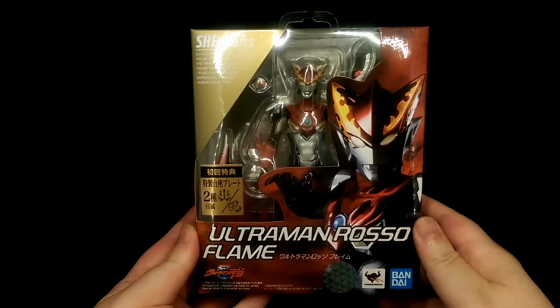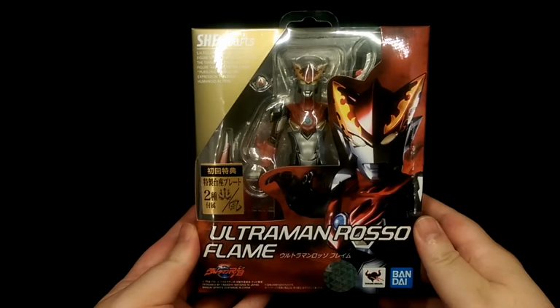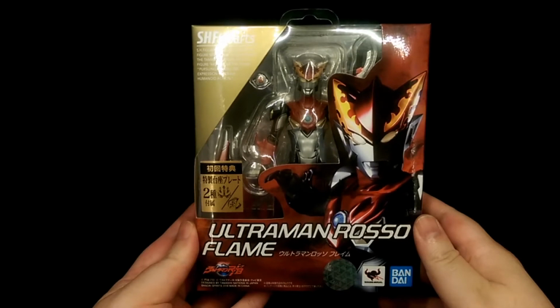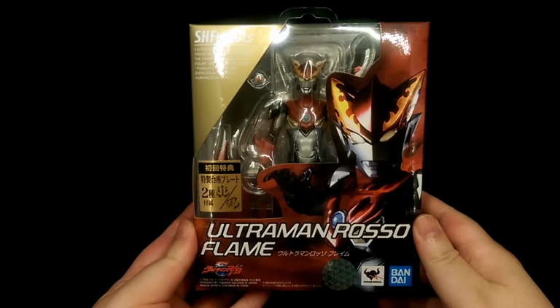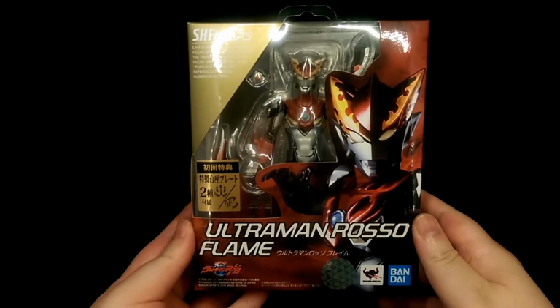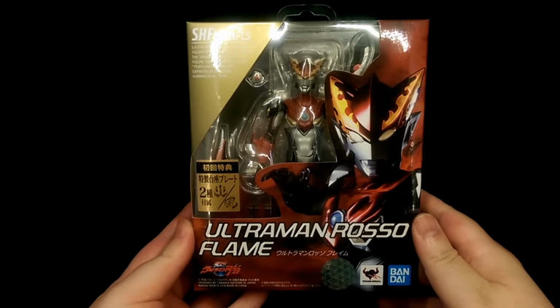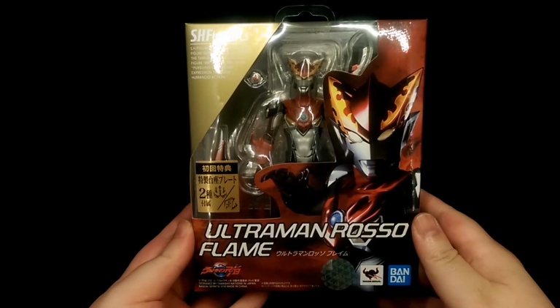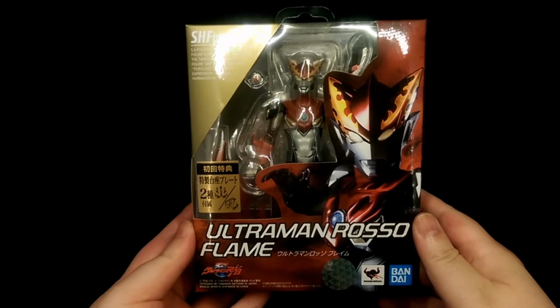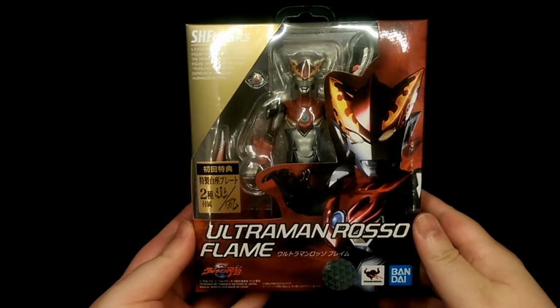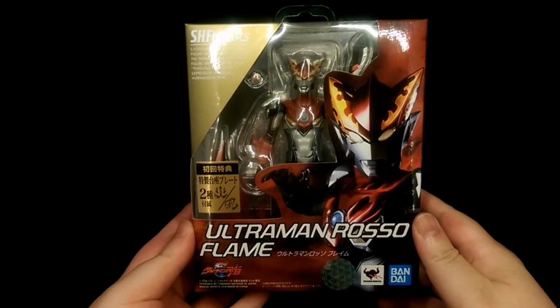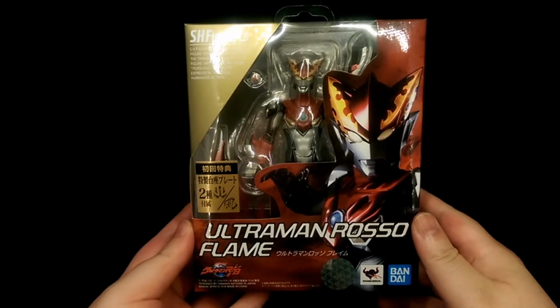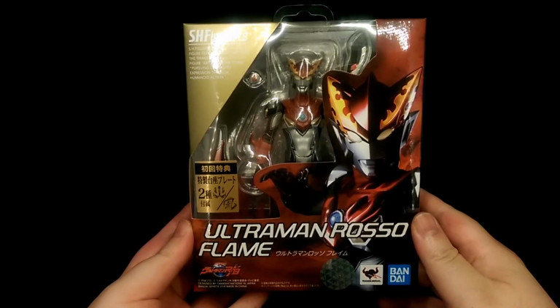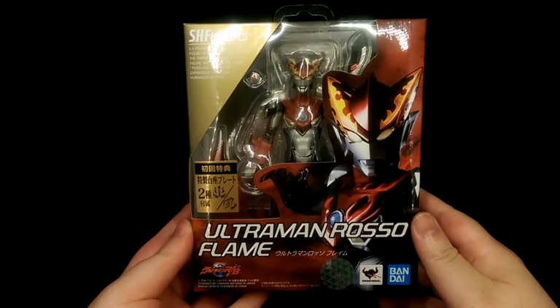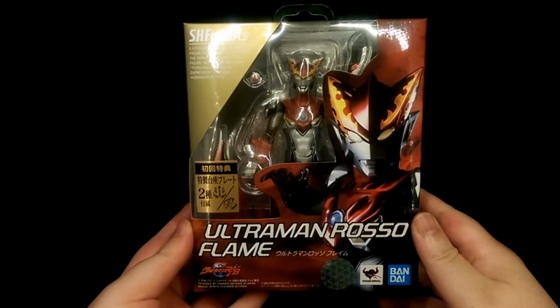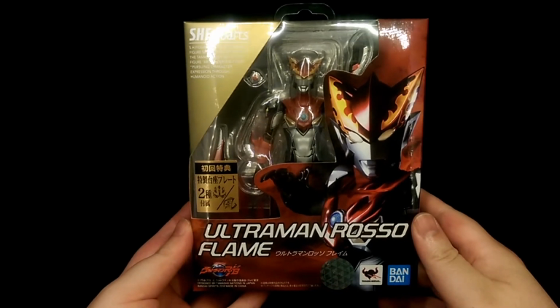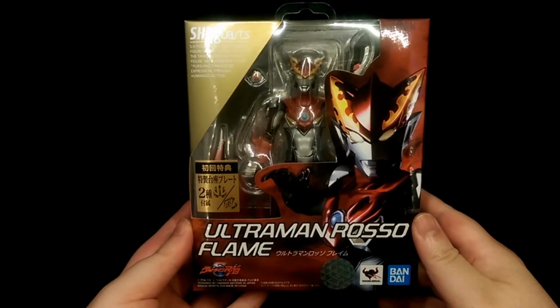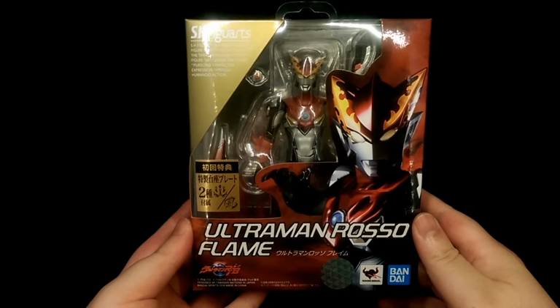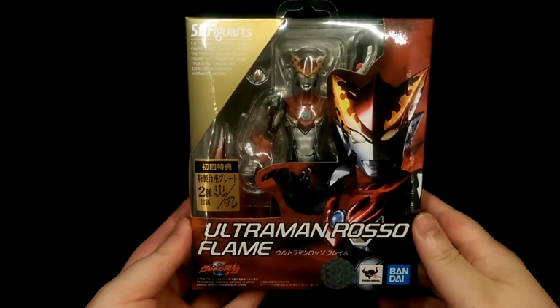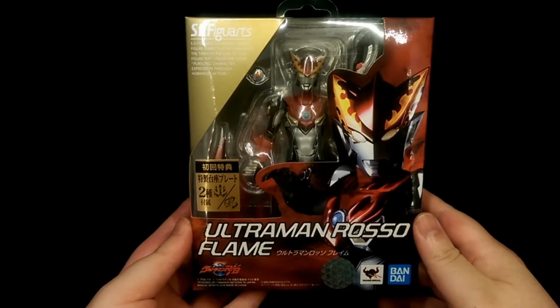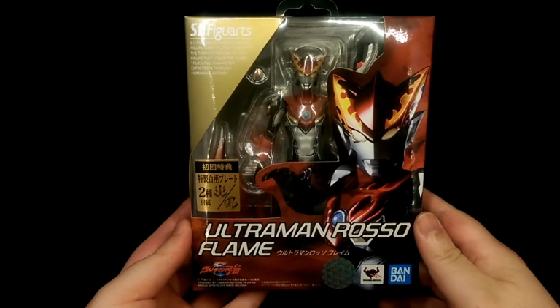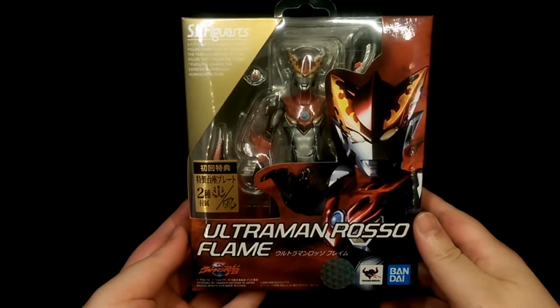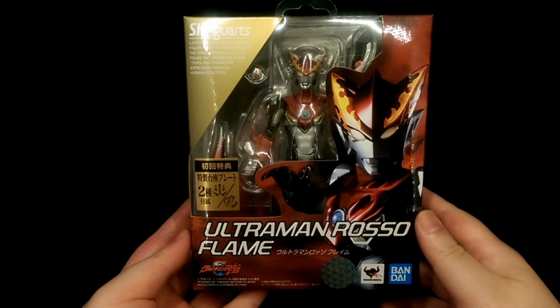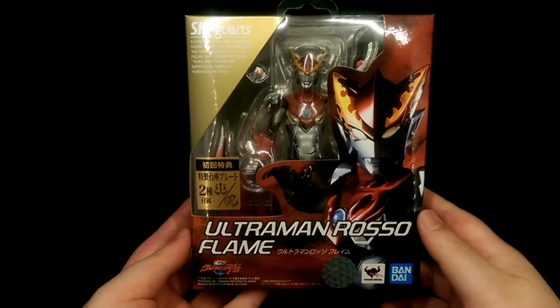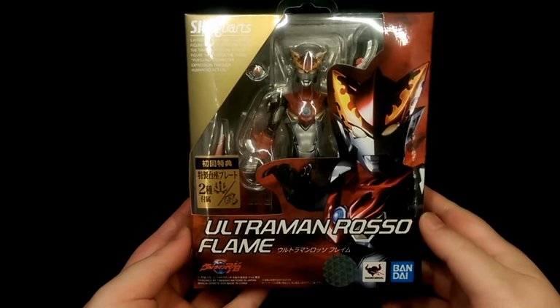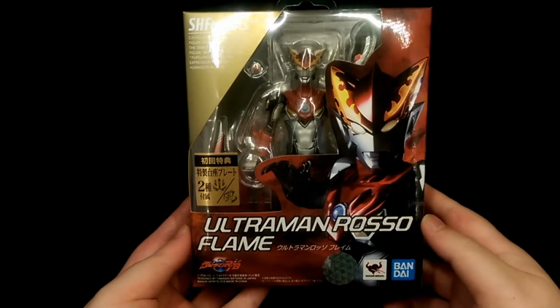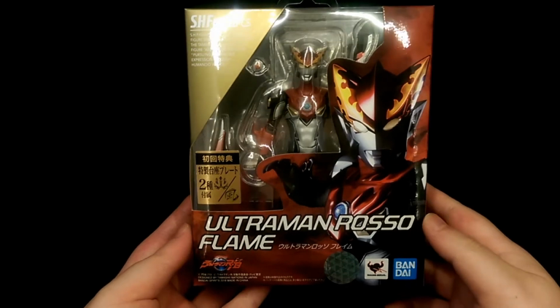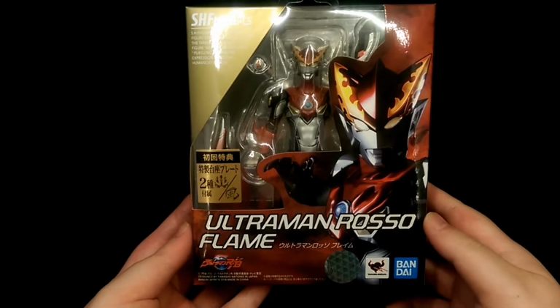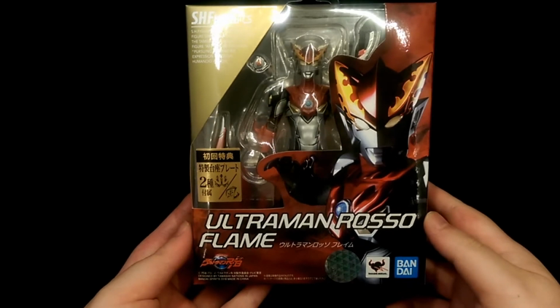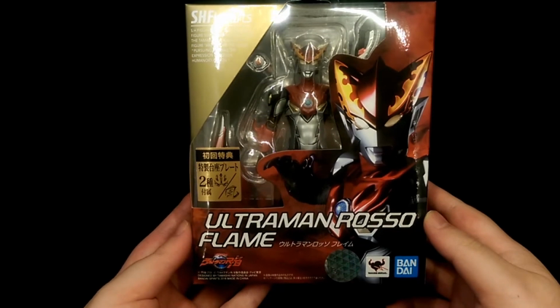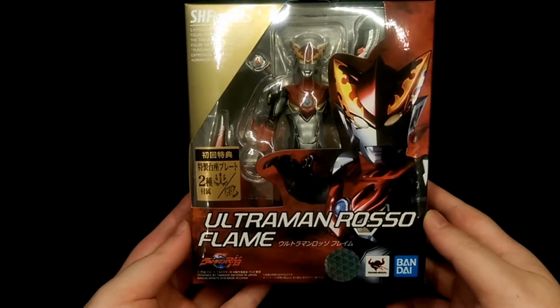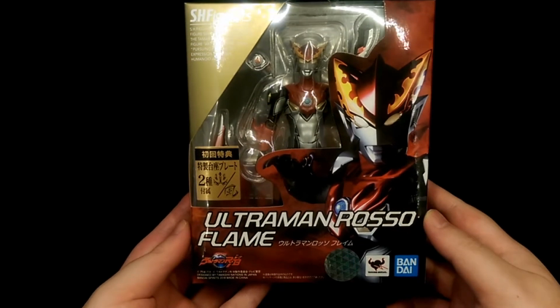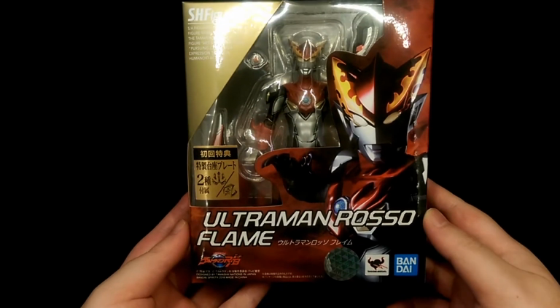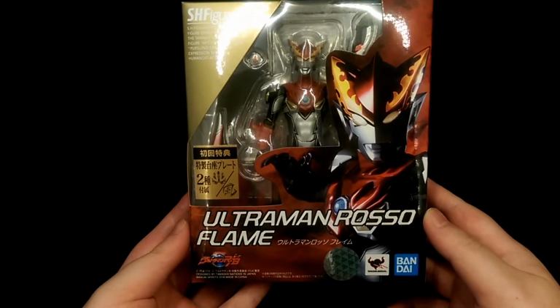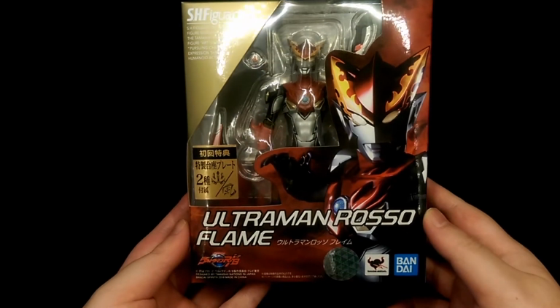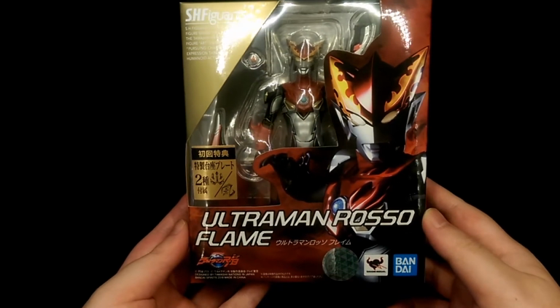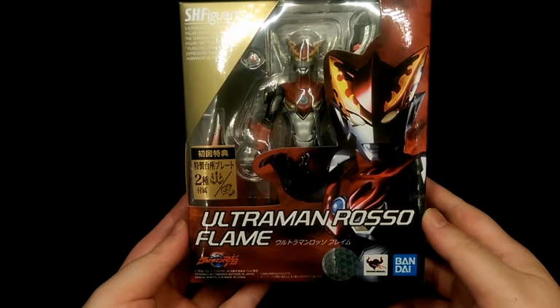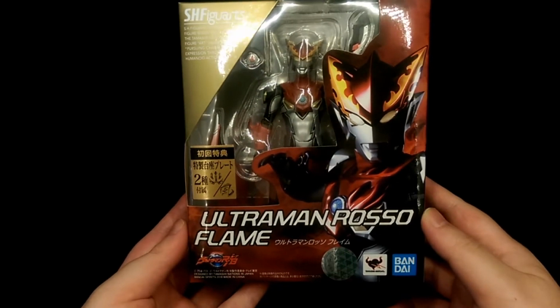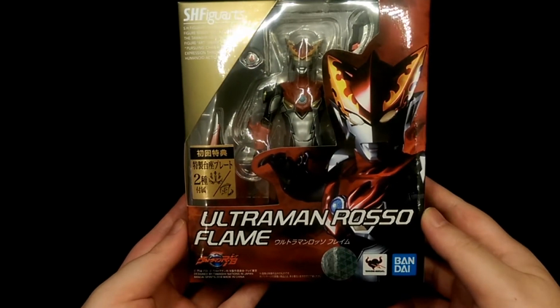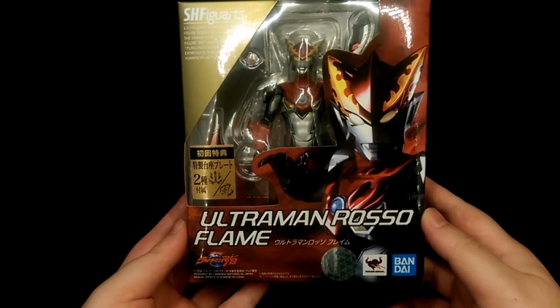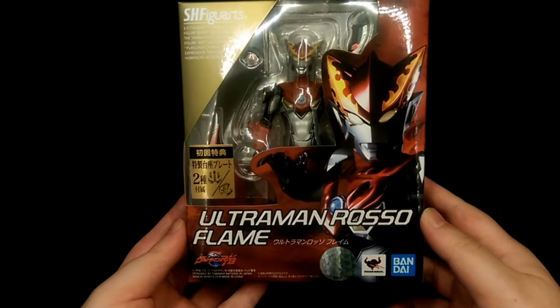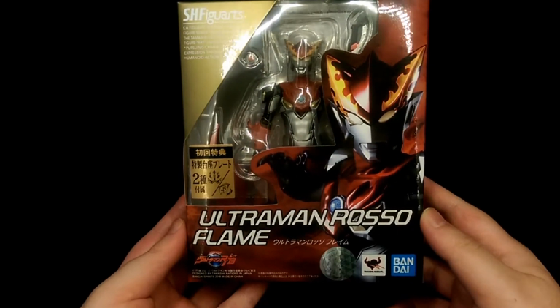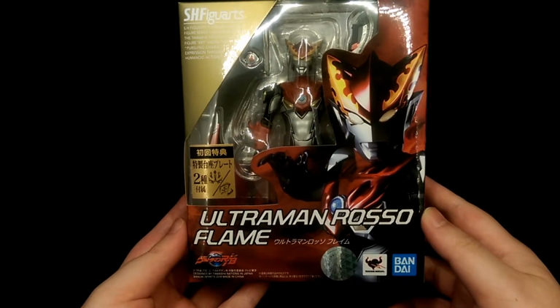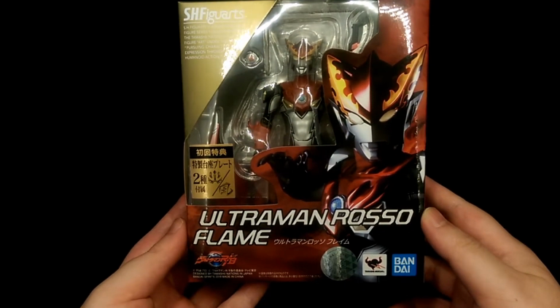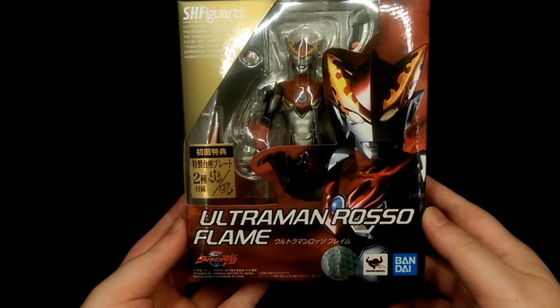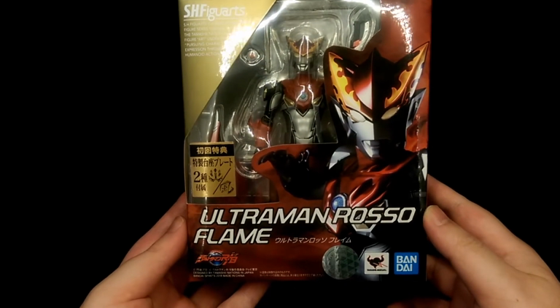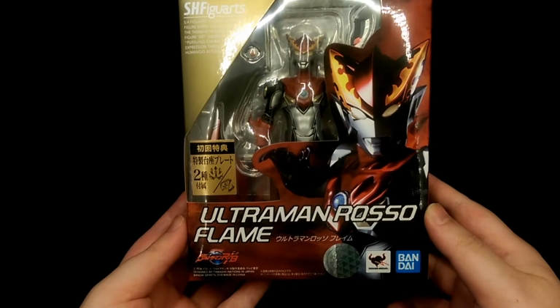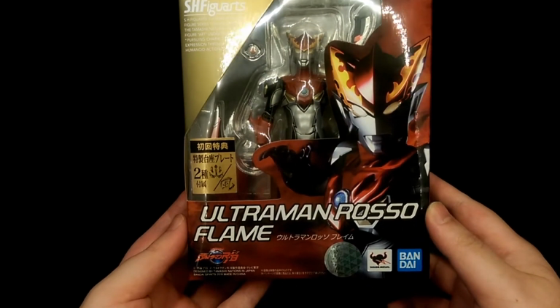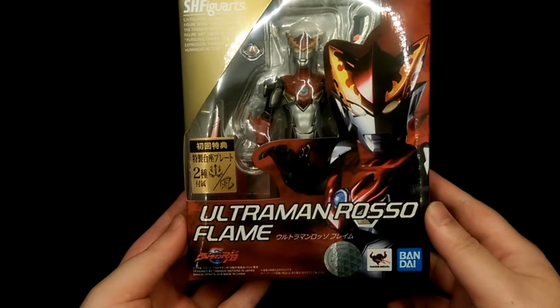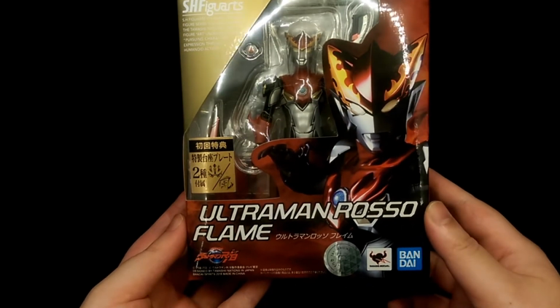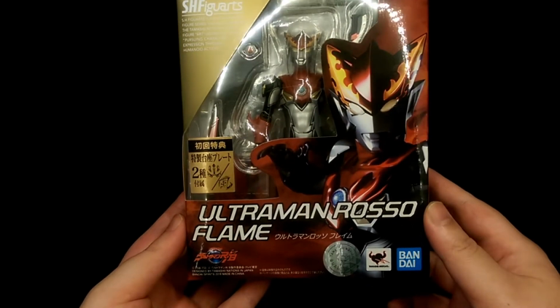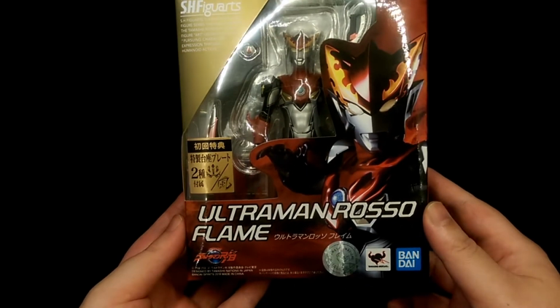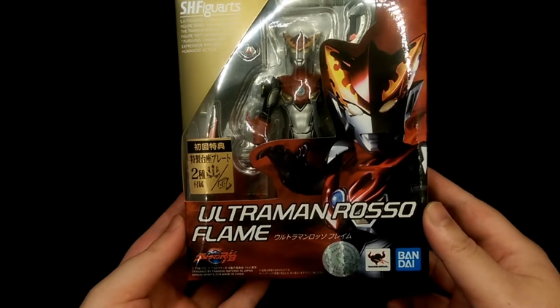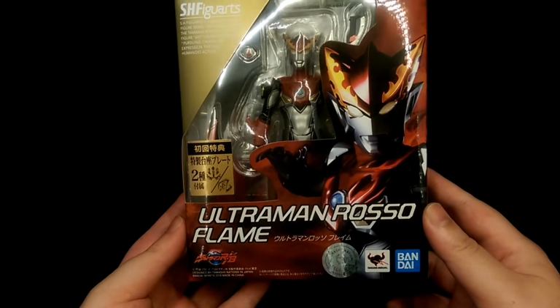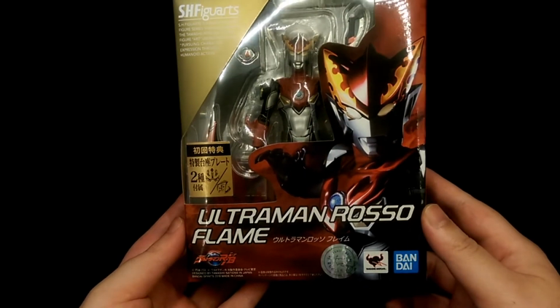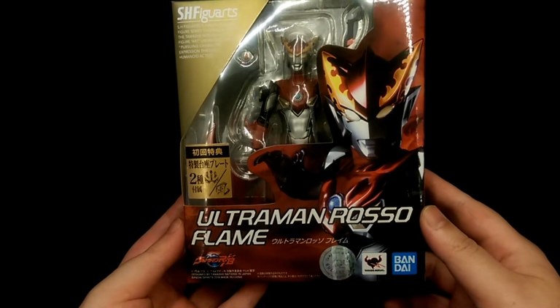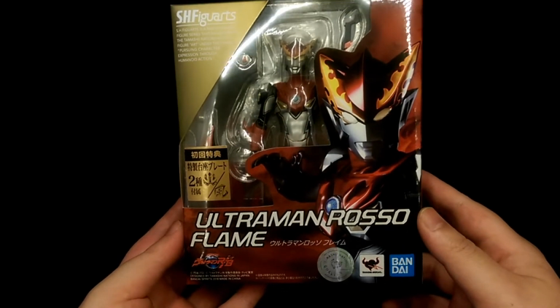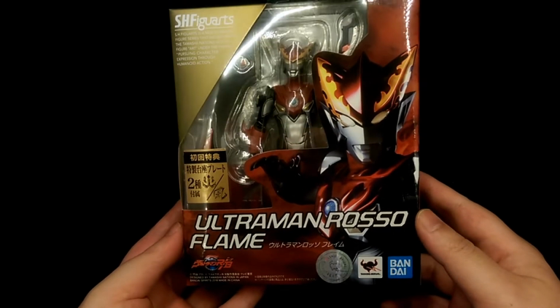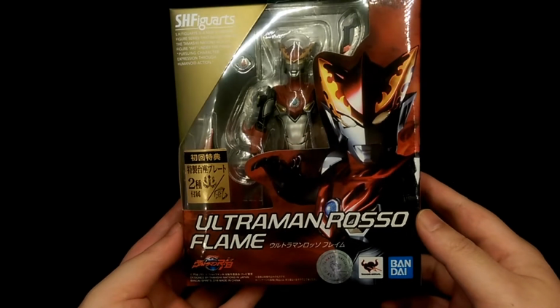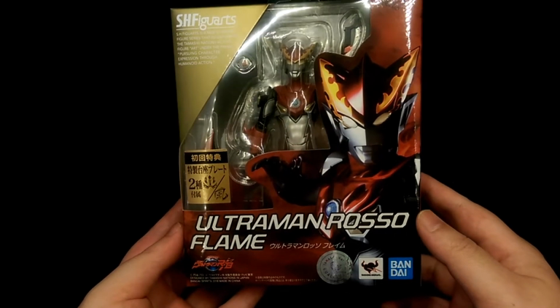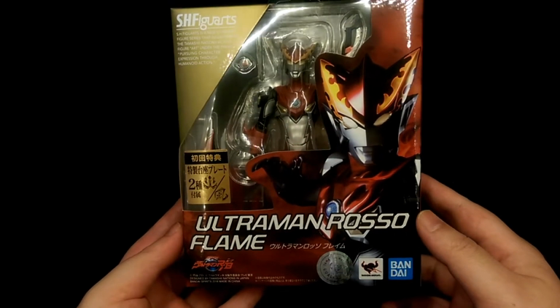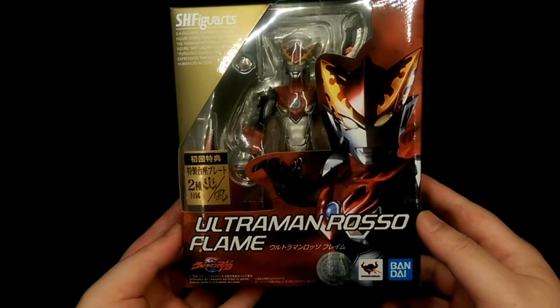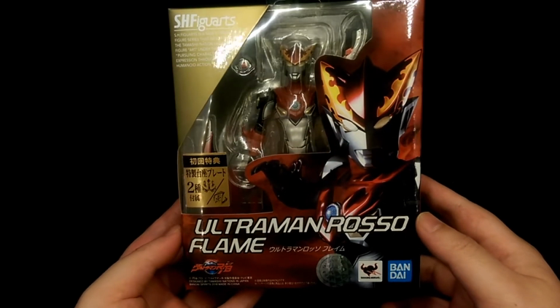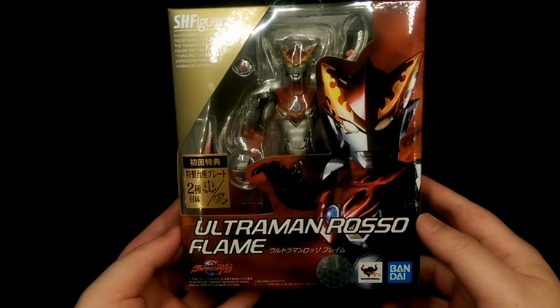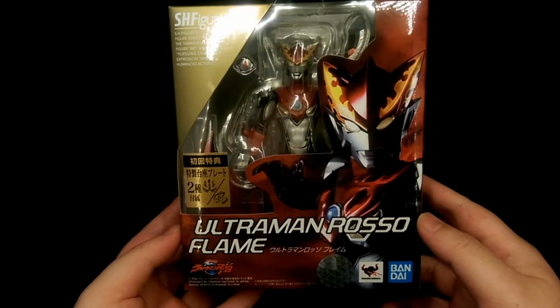How's it going, this is Hoiman and today we are taking a look at the S.H. Figuarts Ultraman Rosso Flame figure.